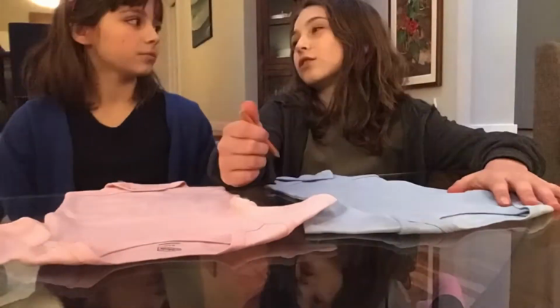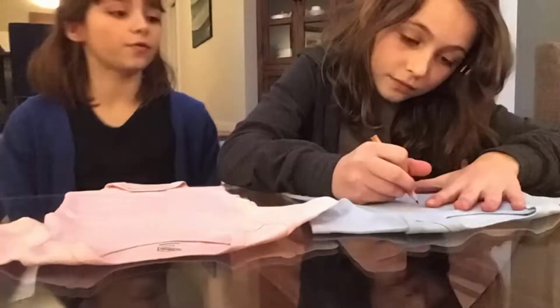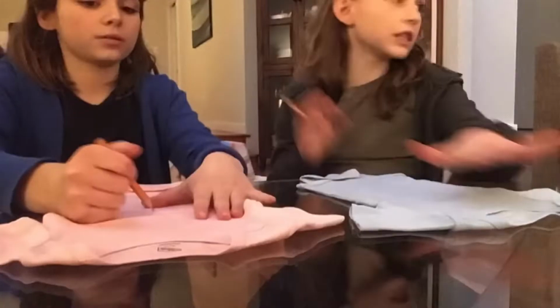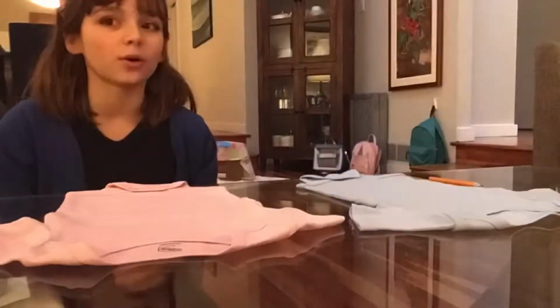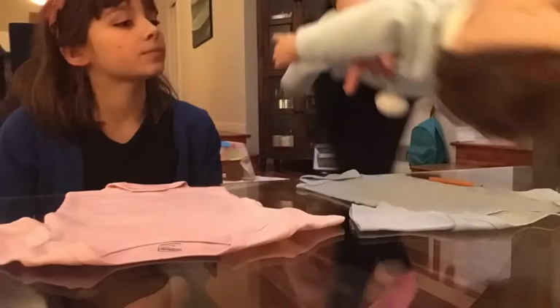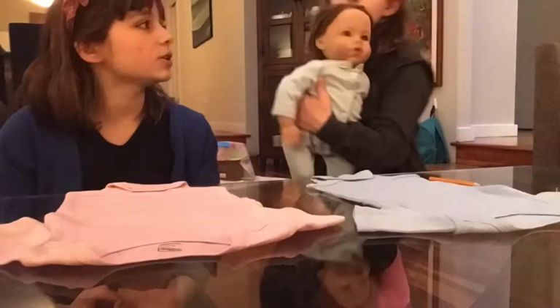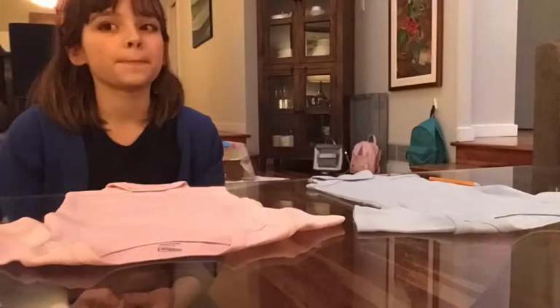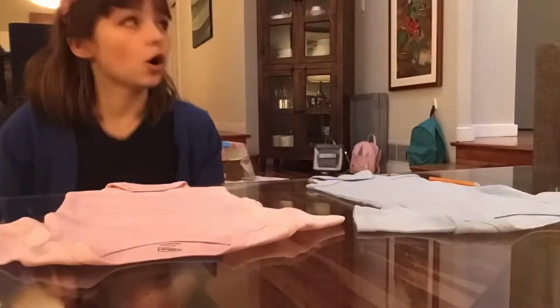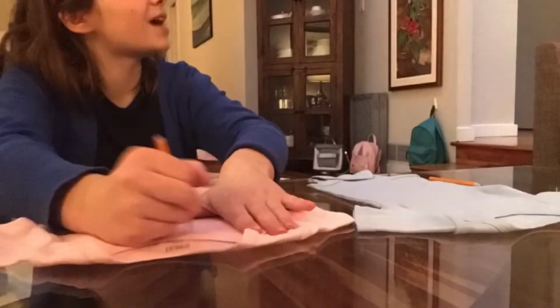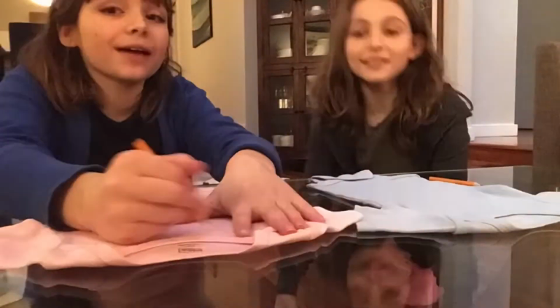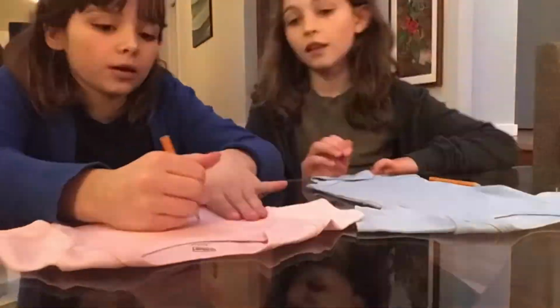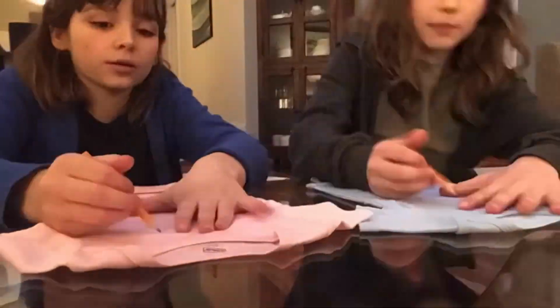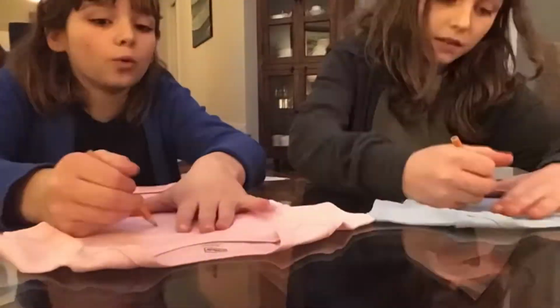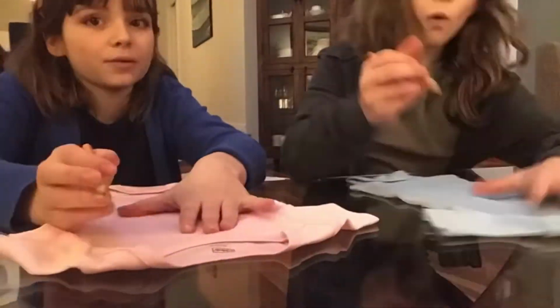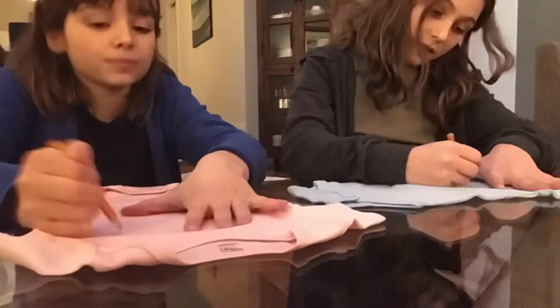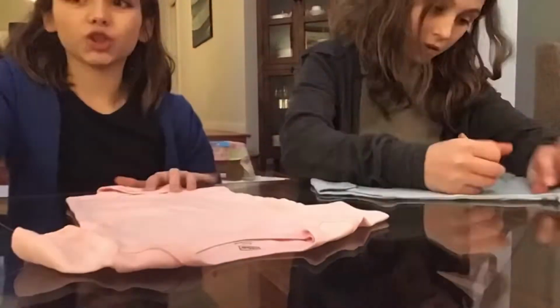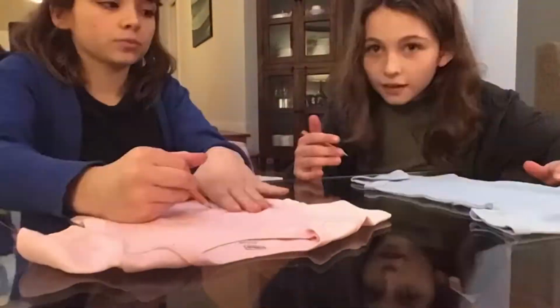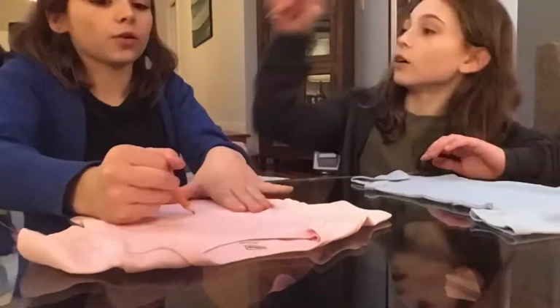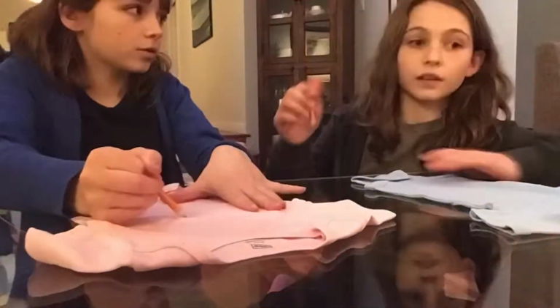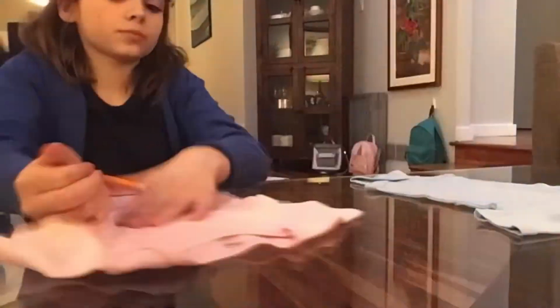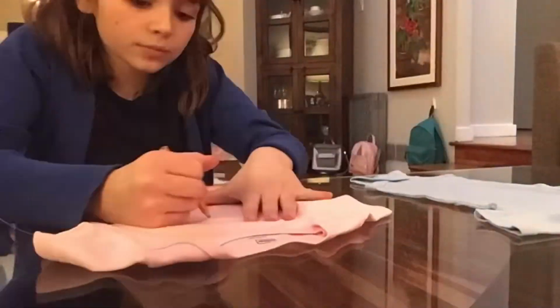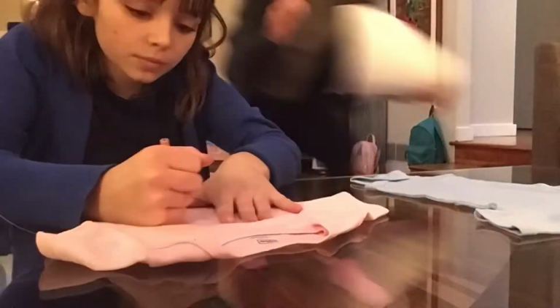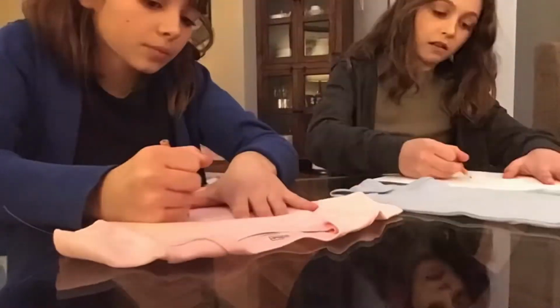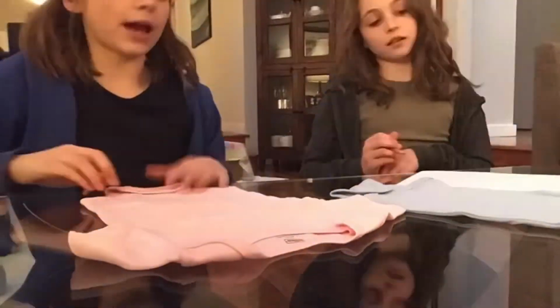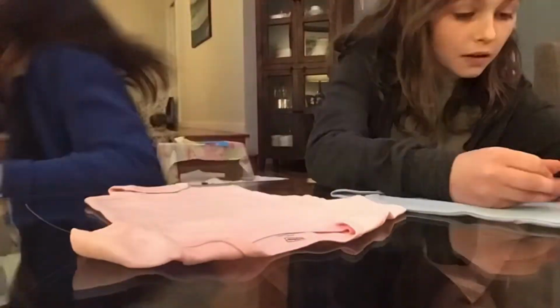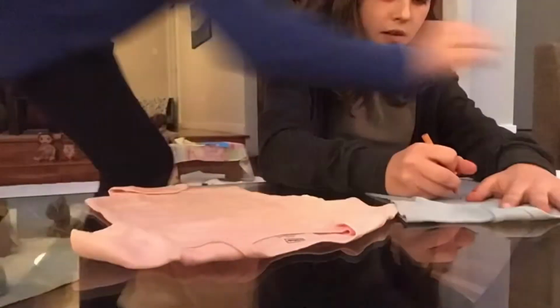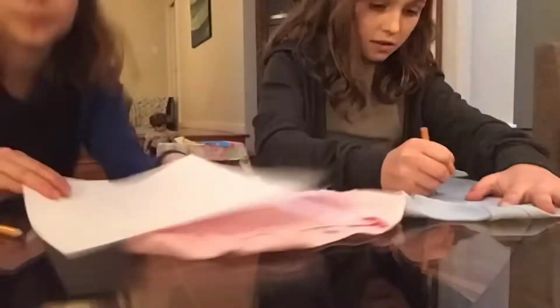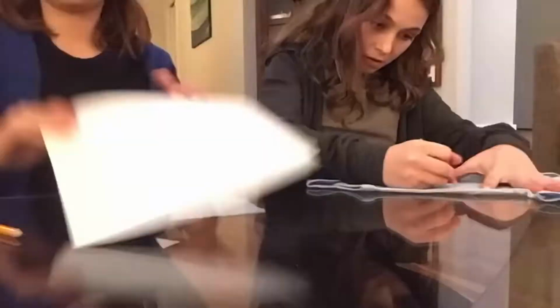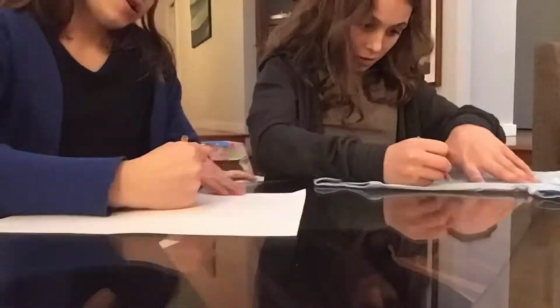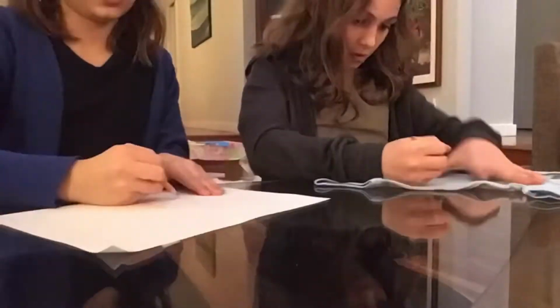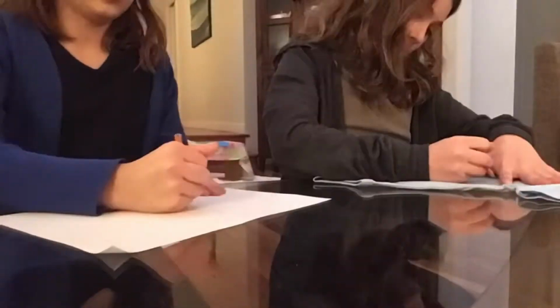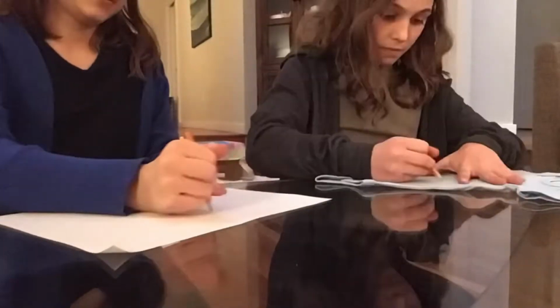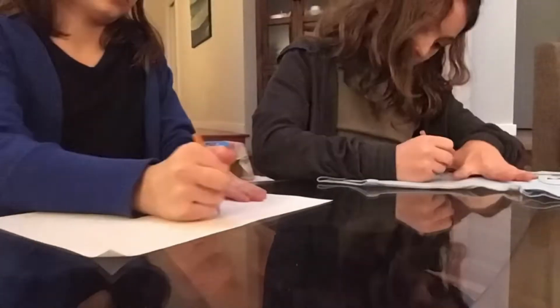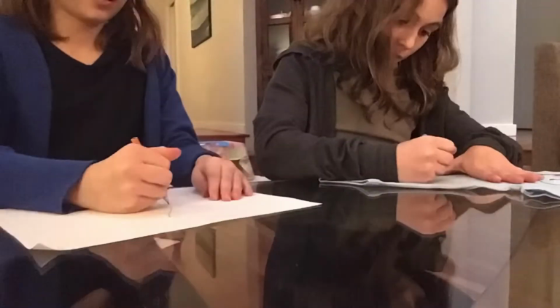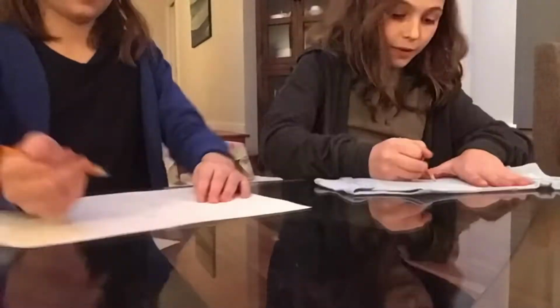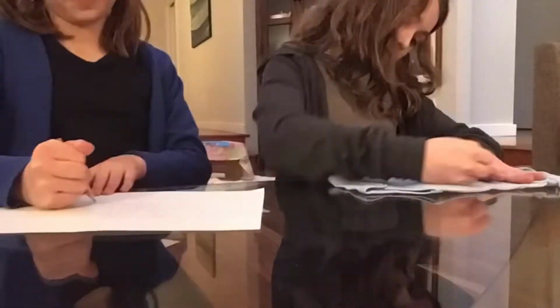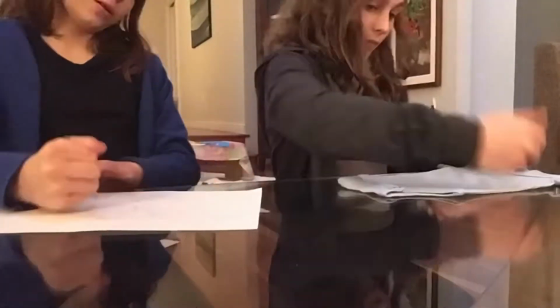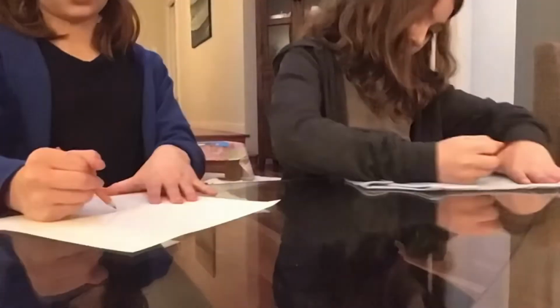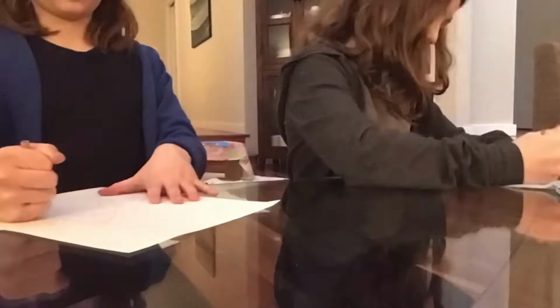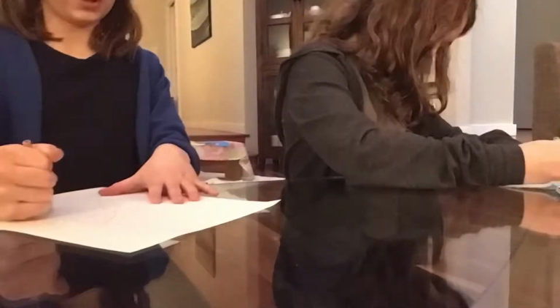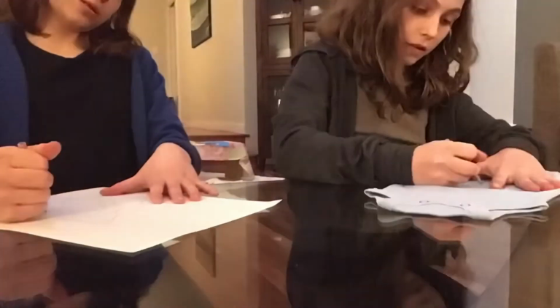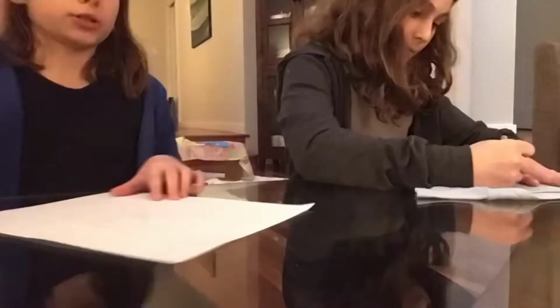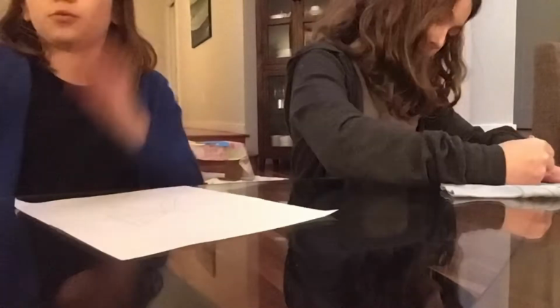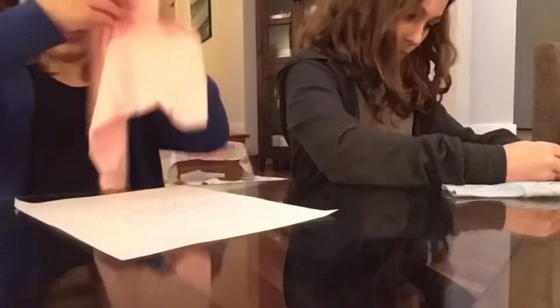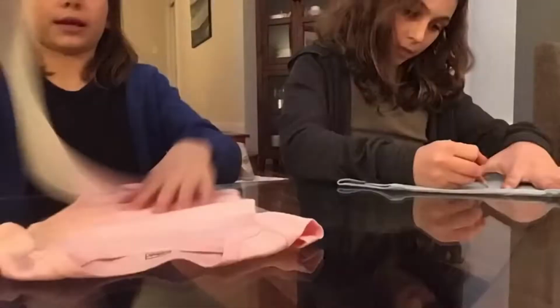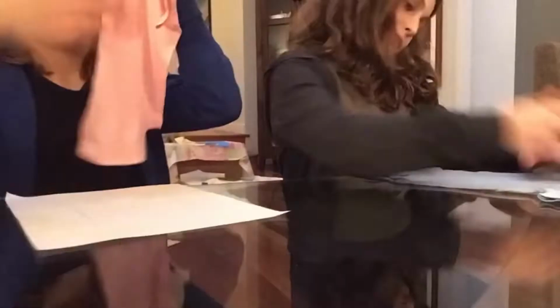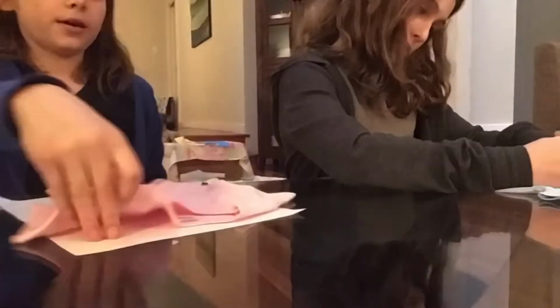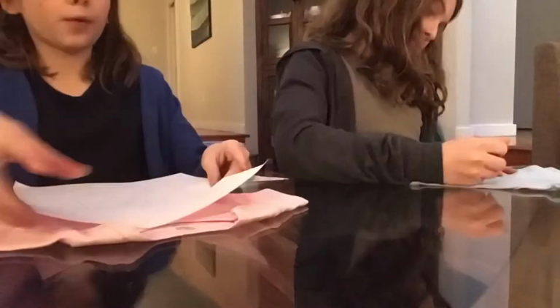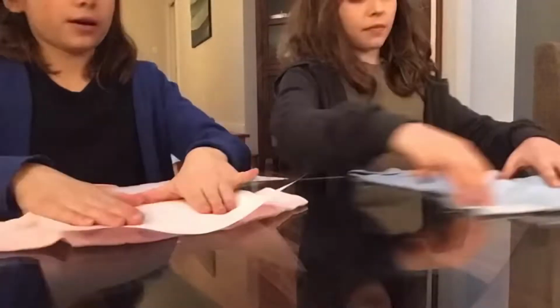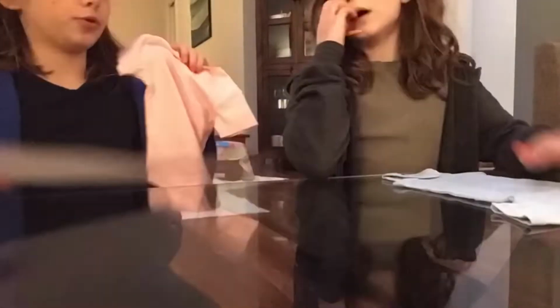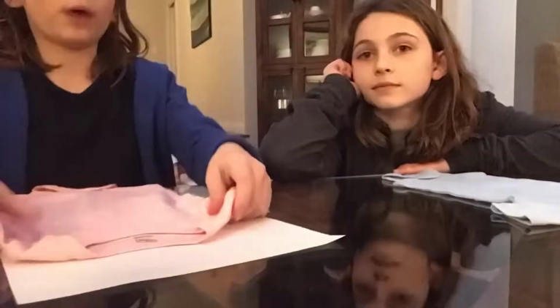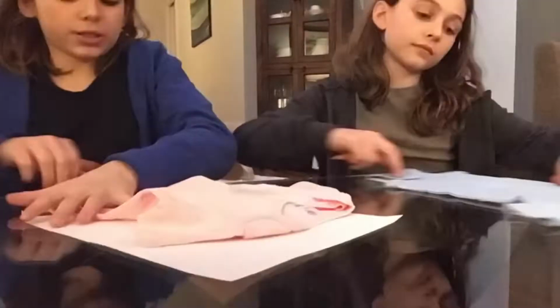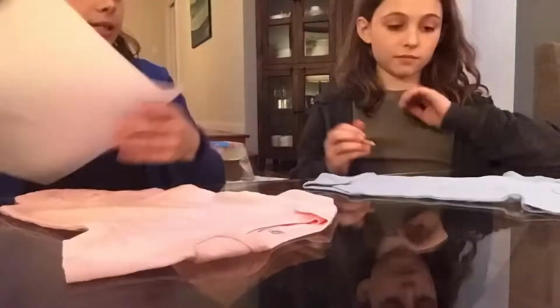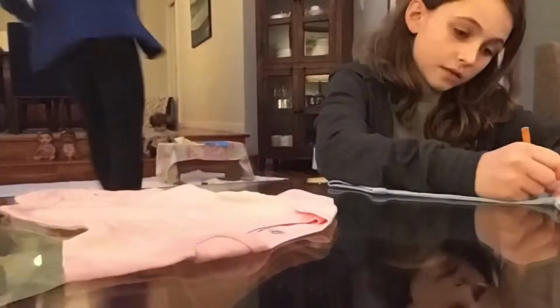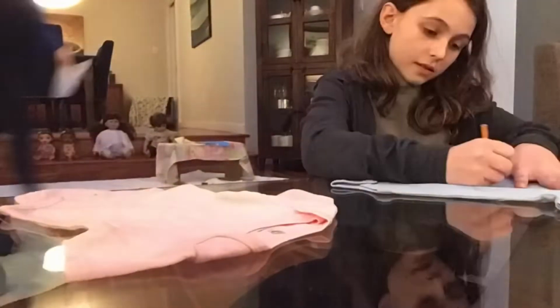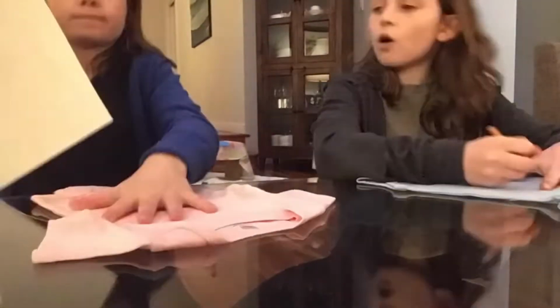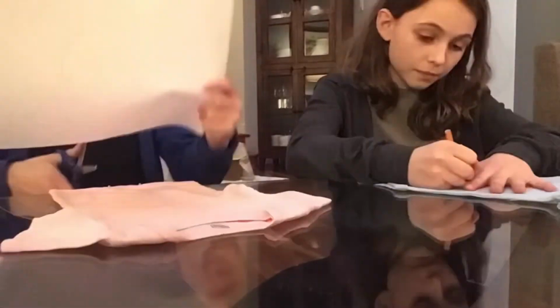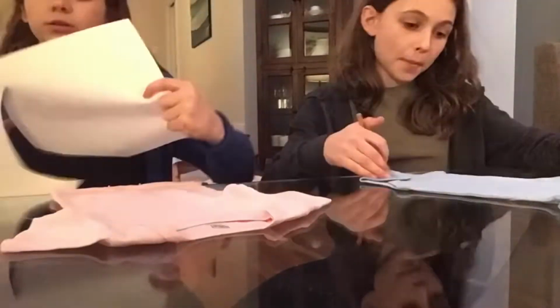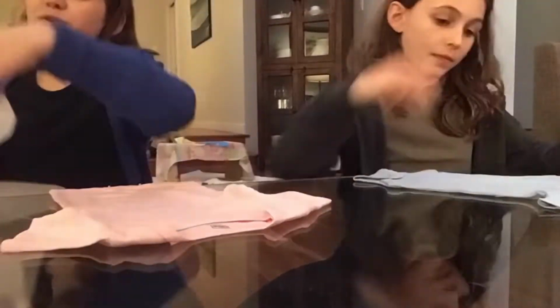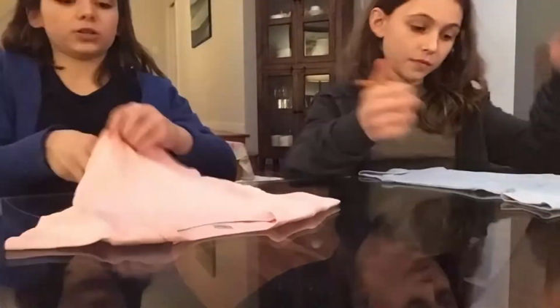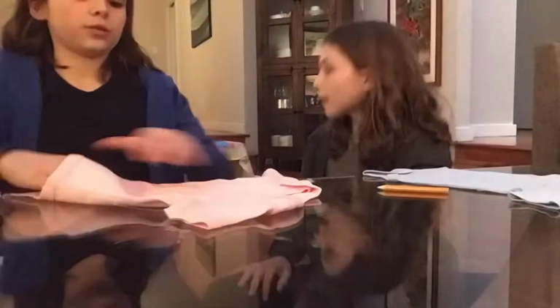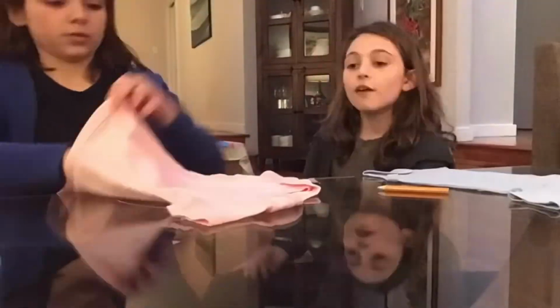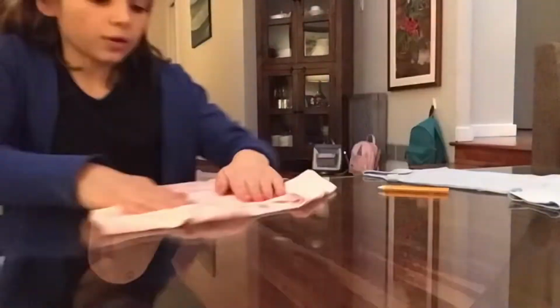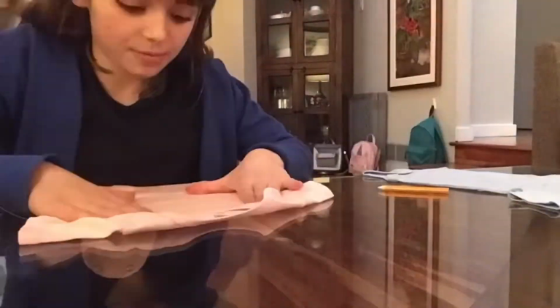First you need to think of your idea. Then, with a pencil you can draw out your design, either on a piece of paper or on the onesie.